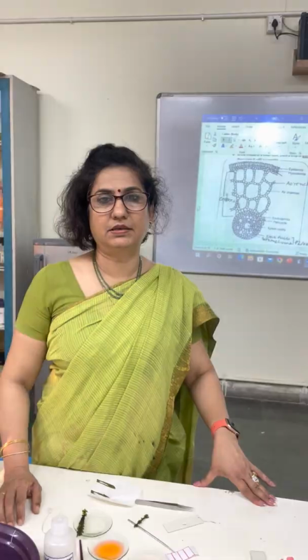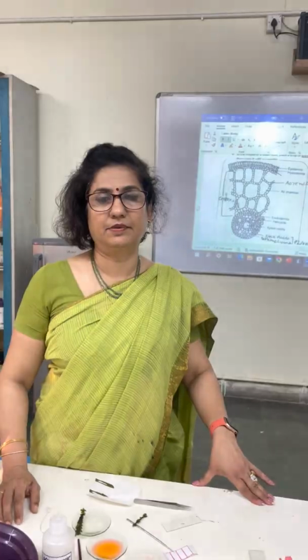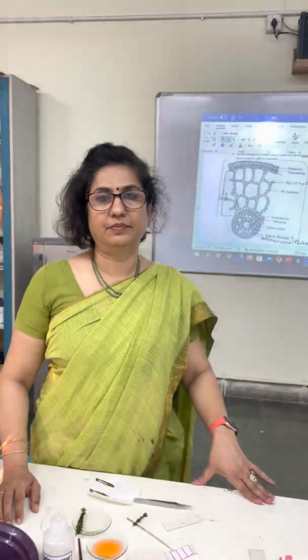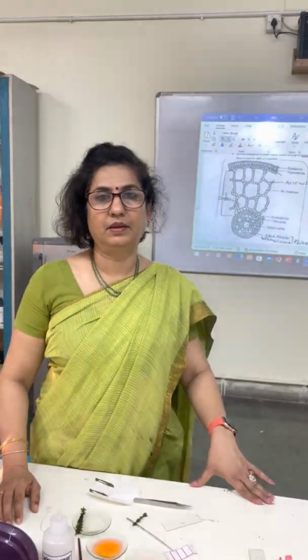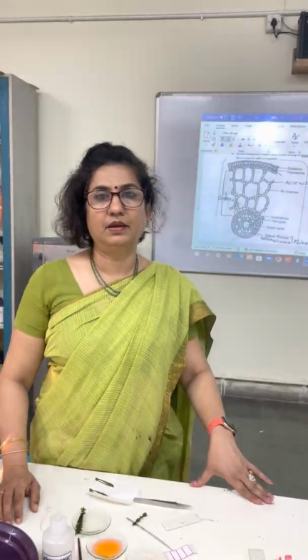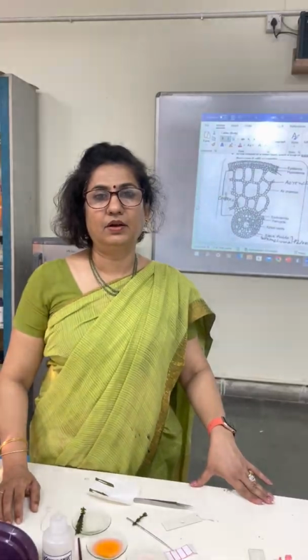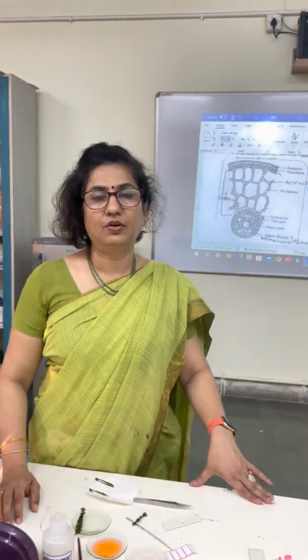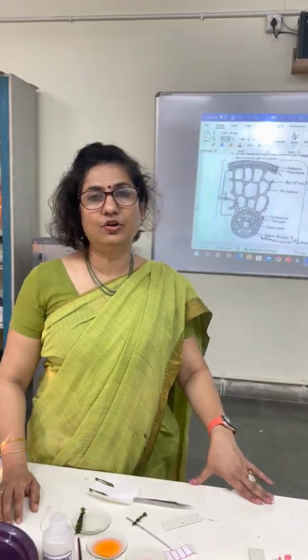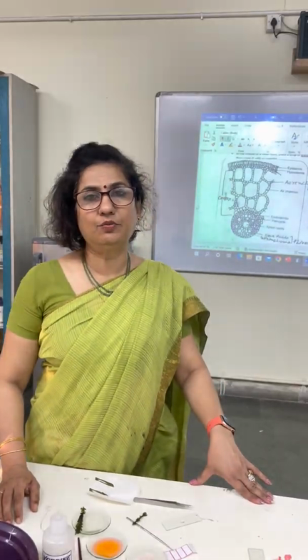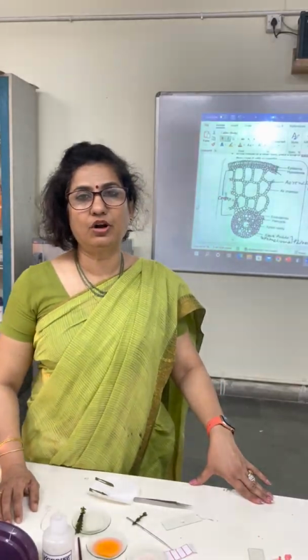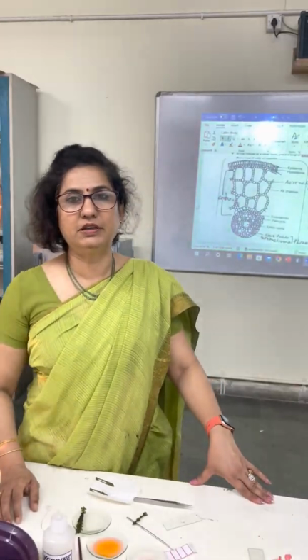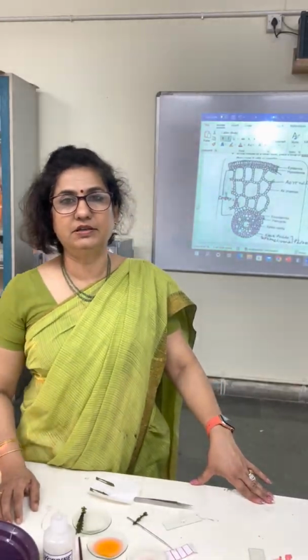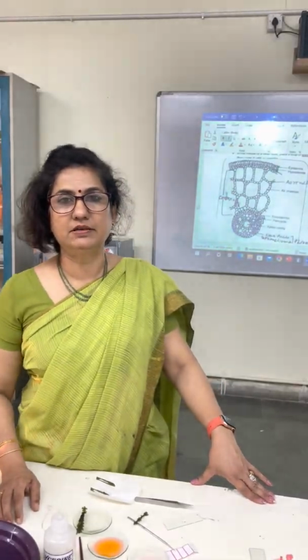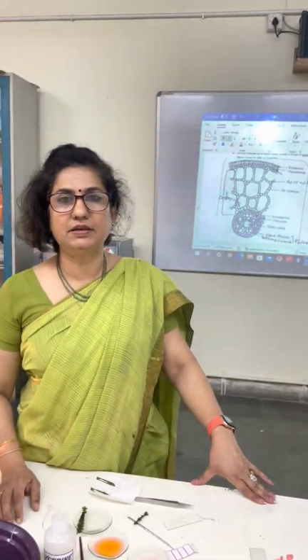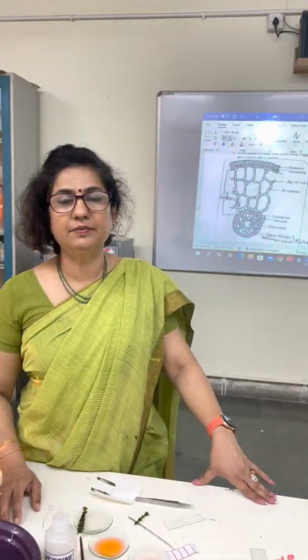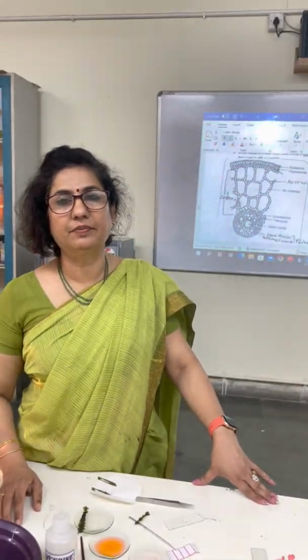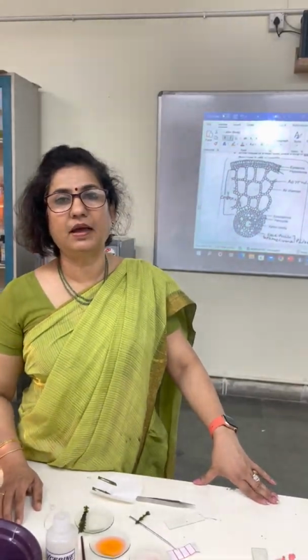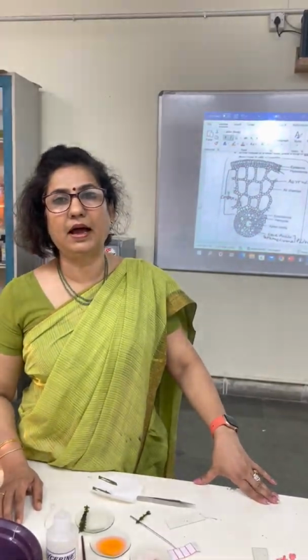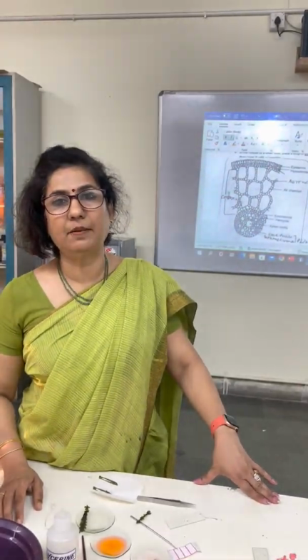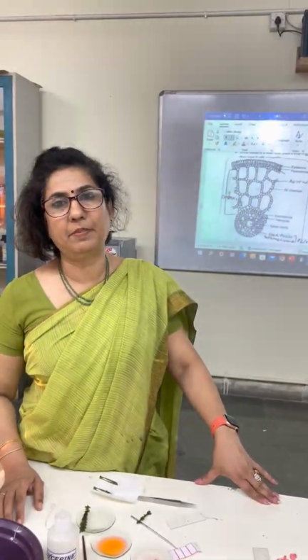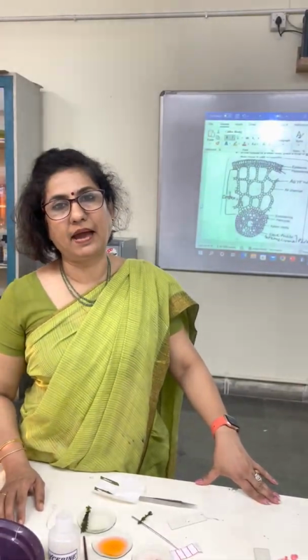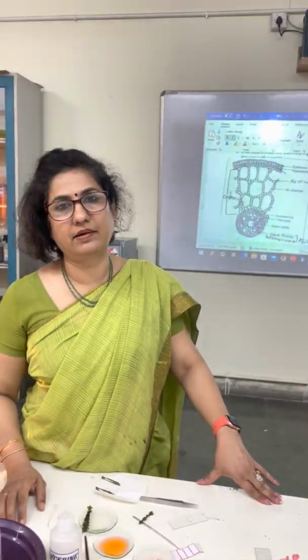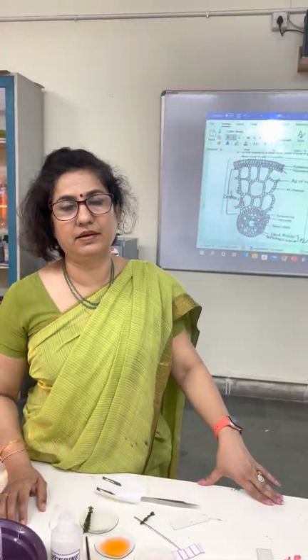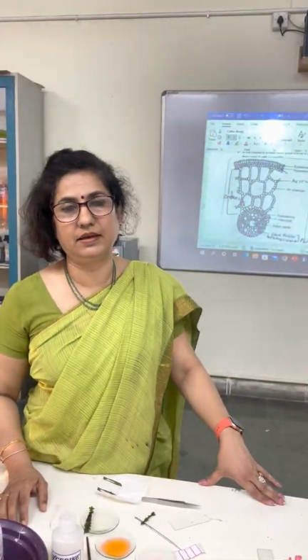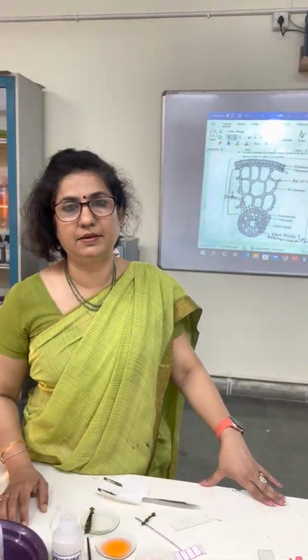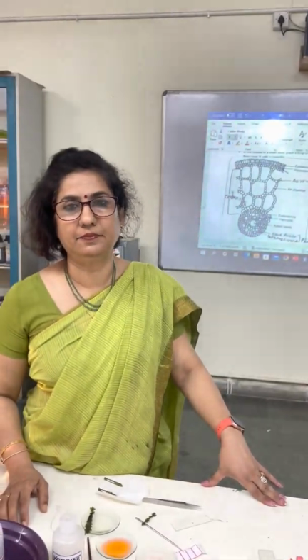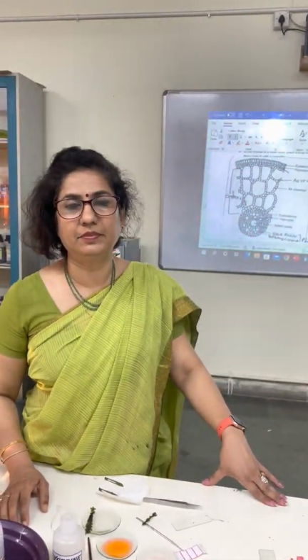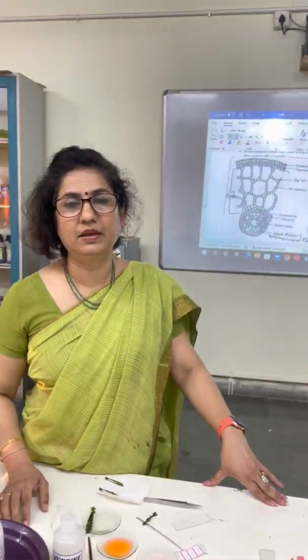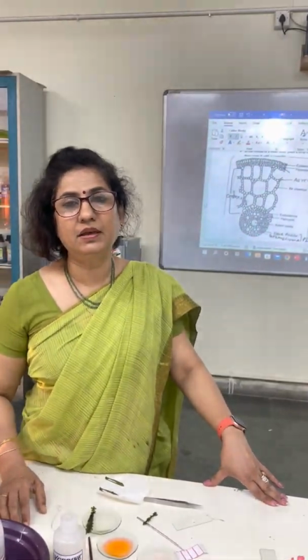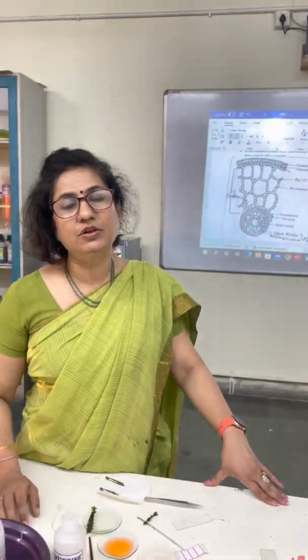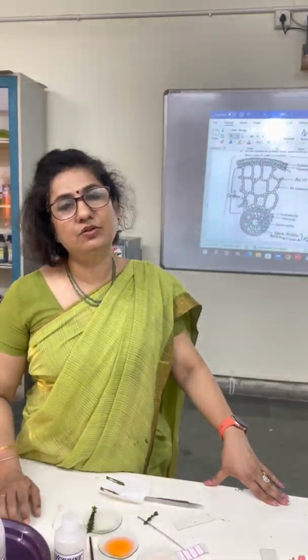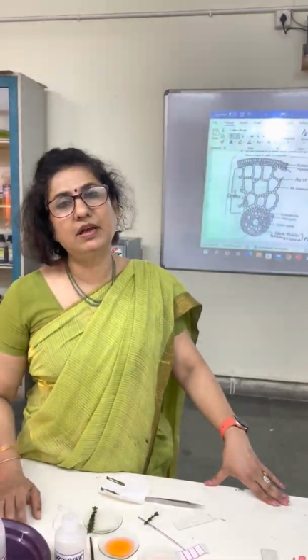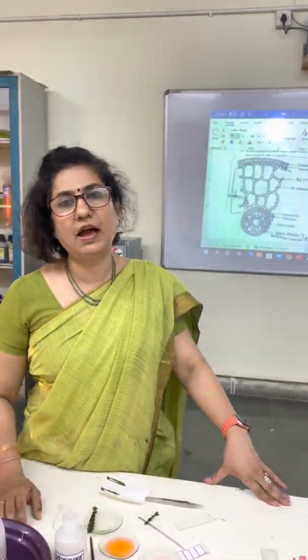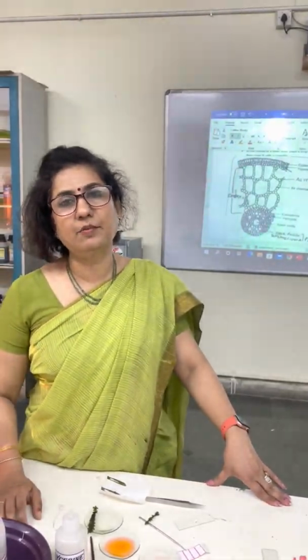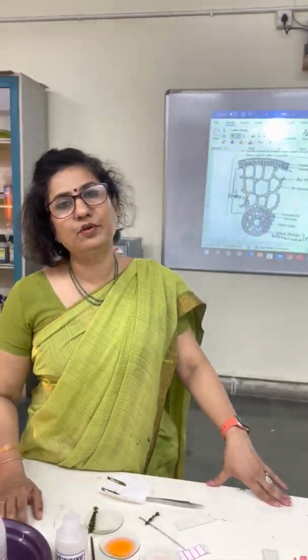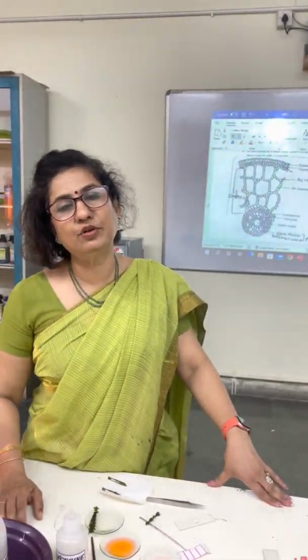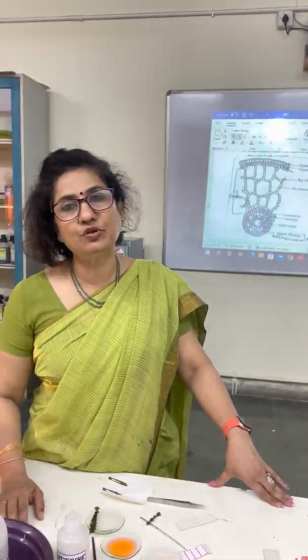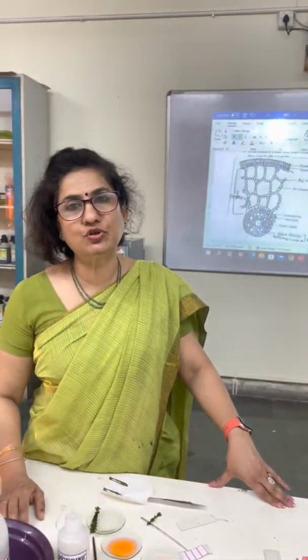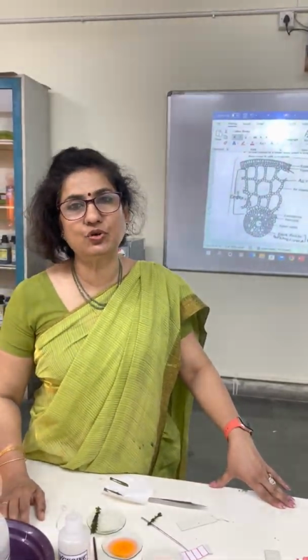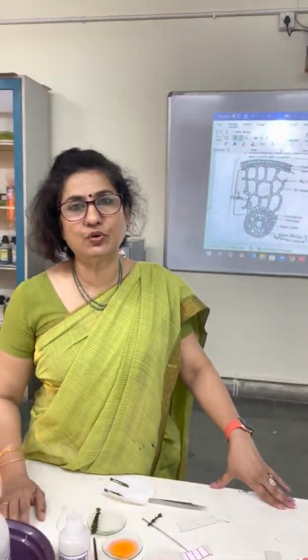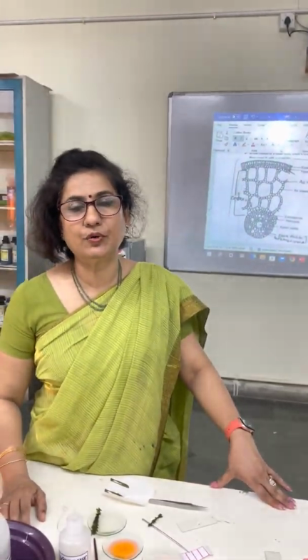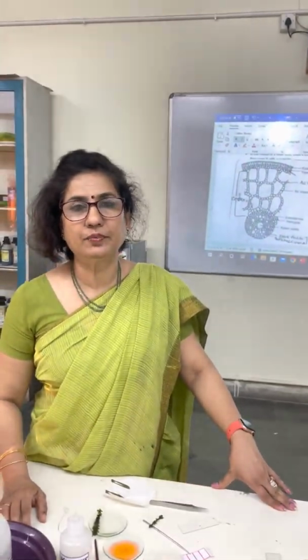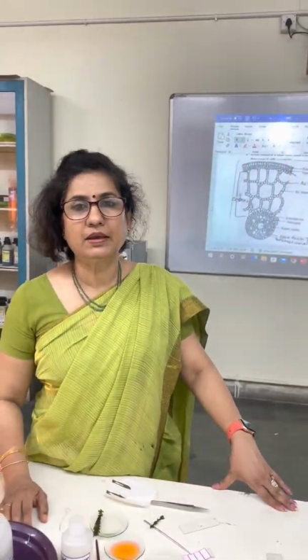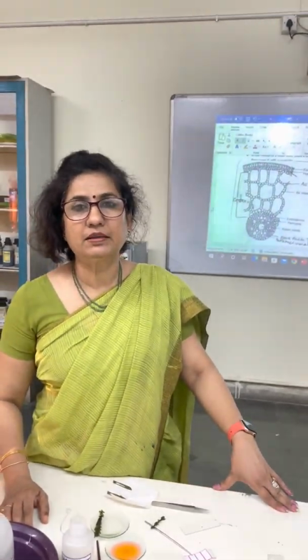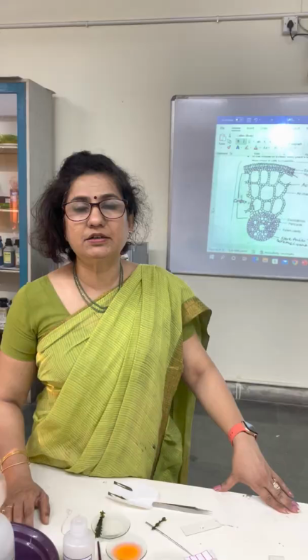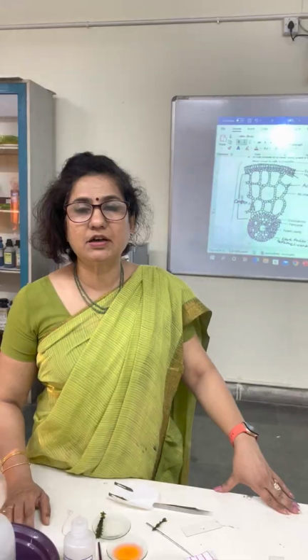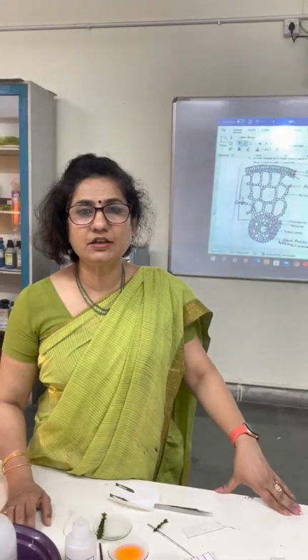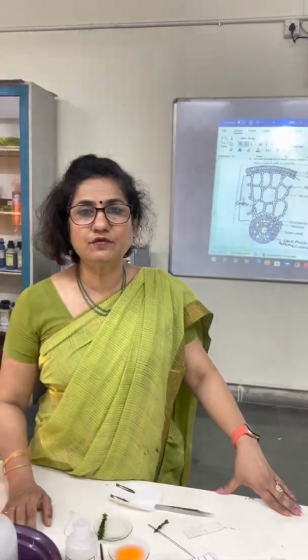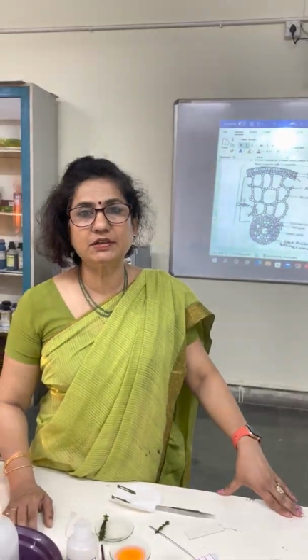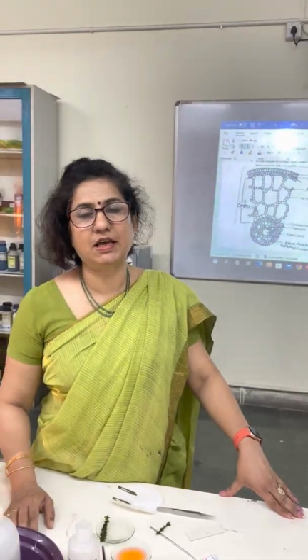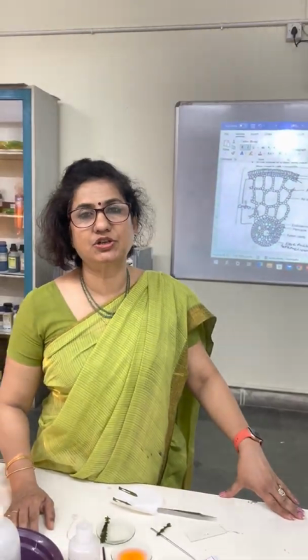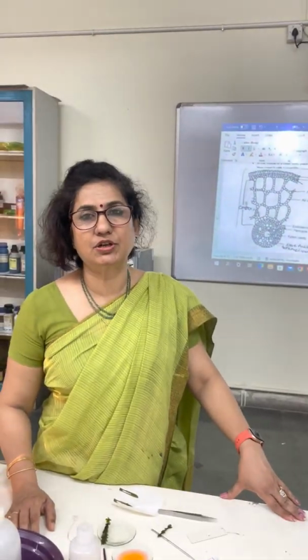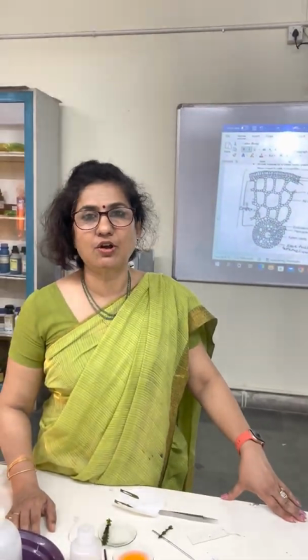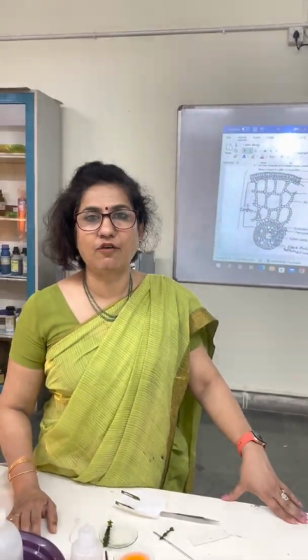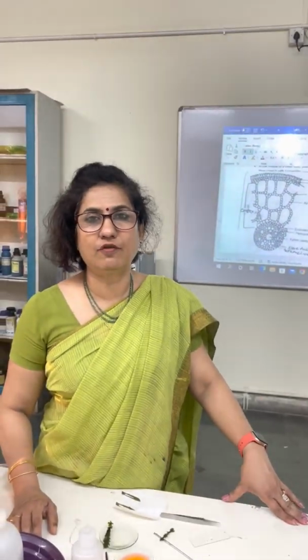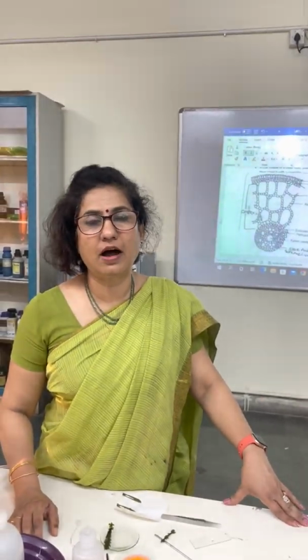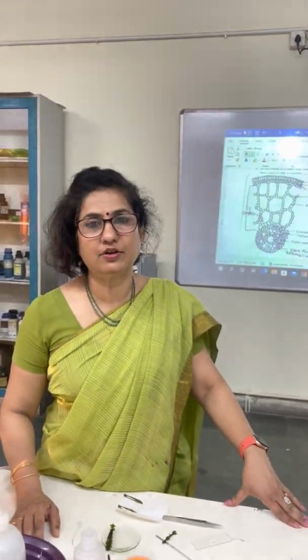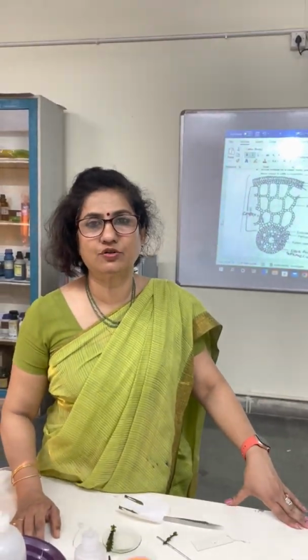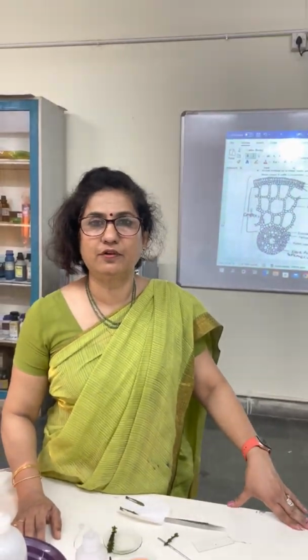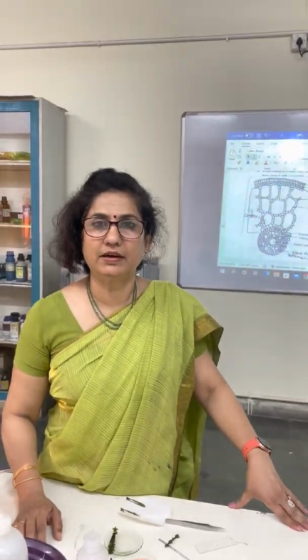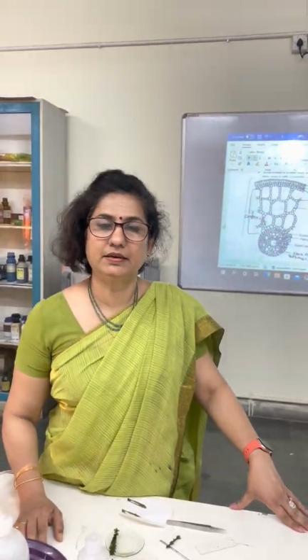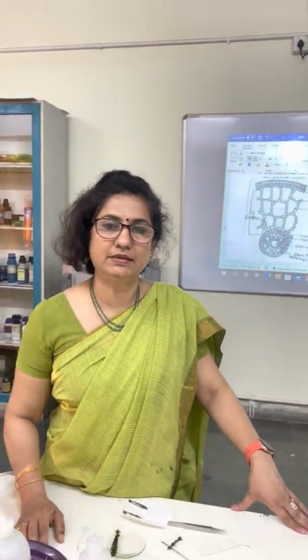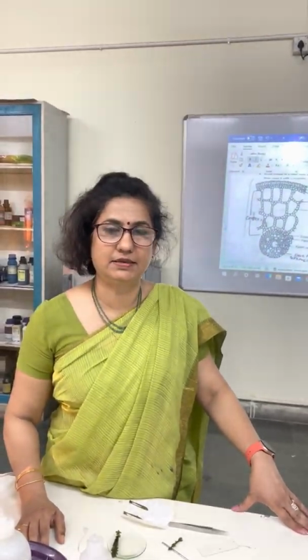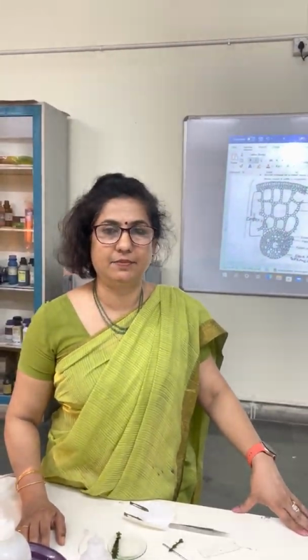Good morning children, I am back again. Today I am going to show the transverse section of a hydrophytic stem.